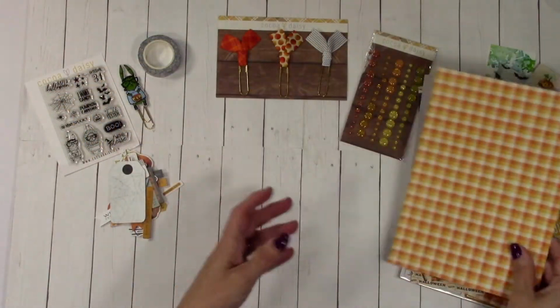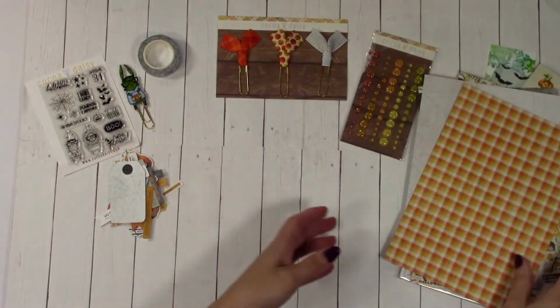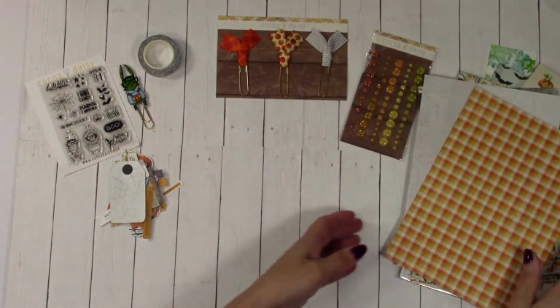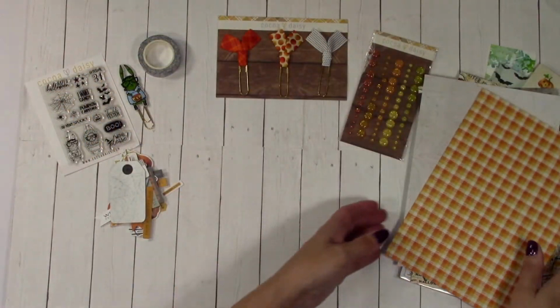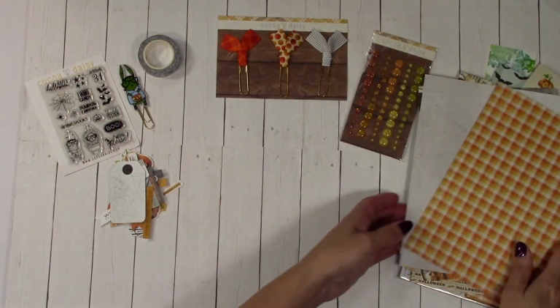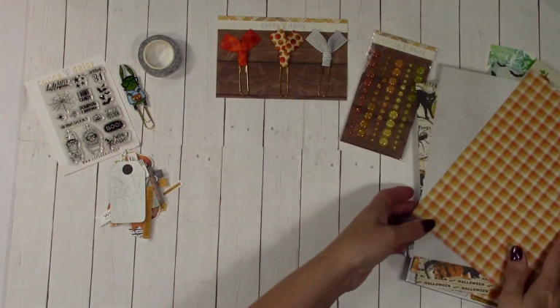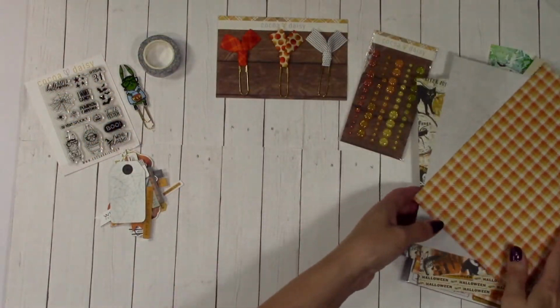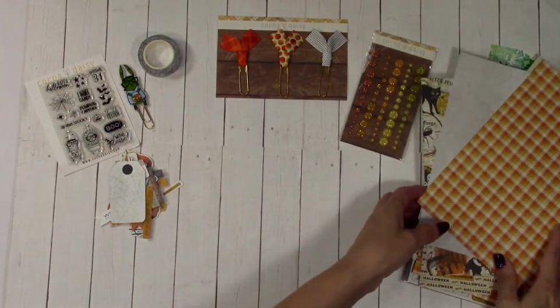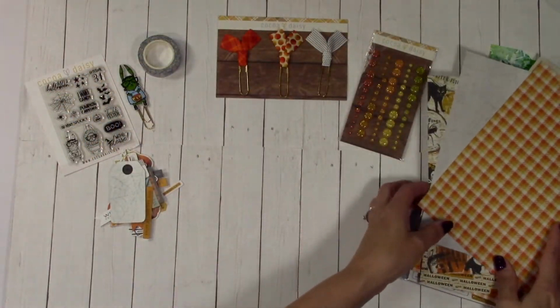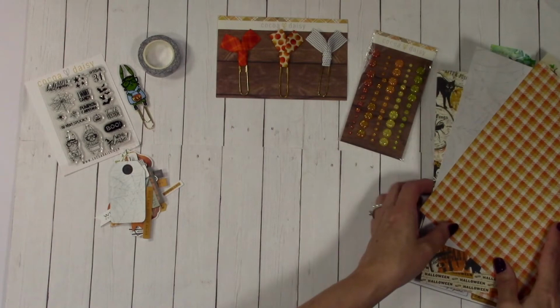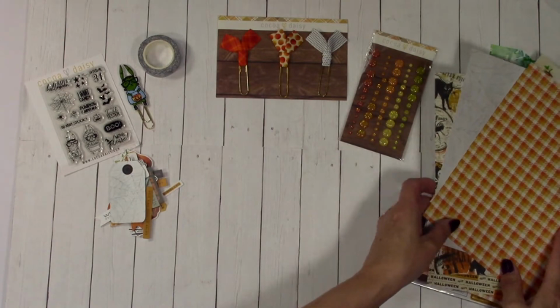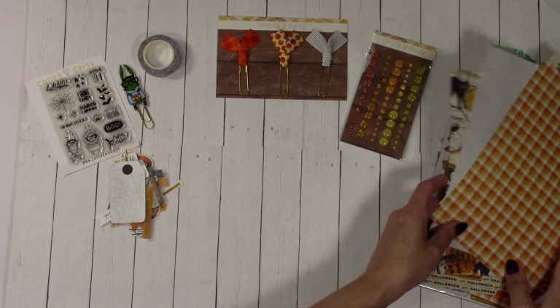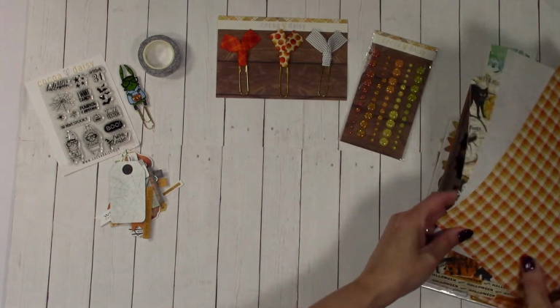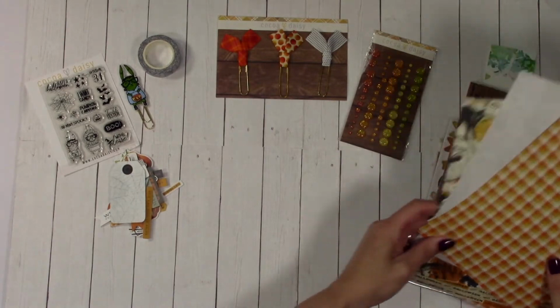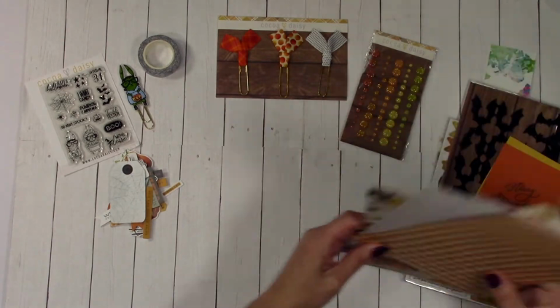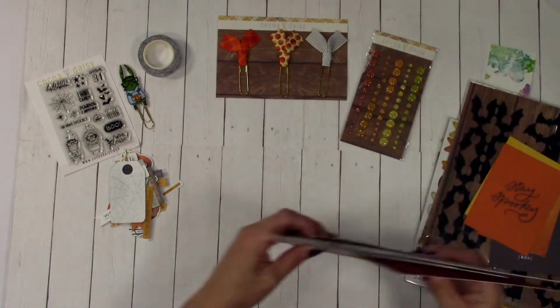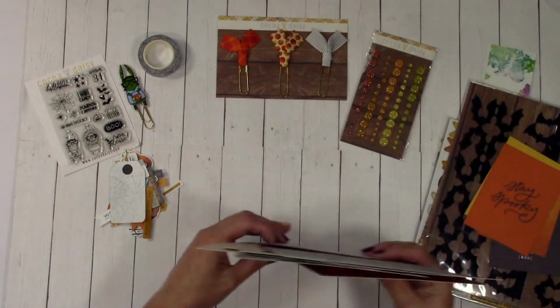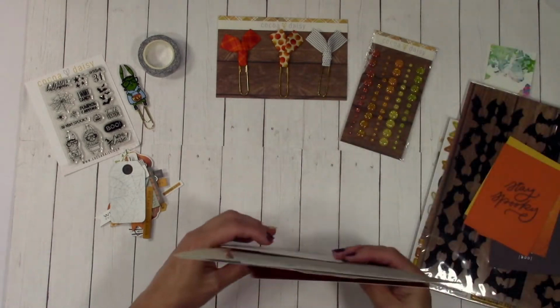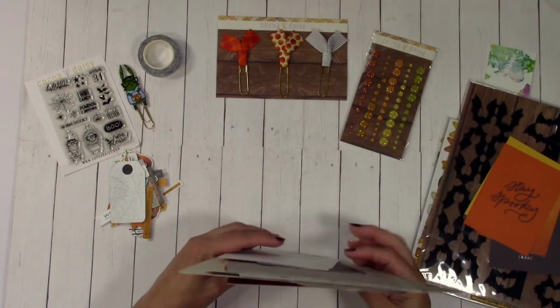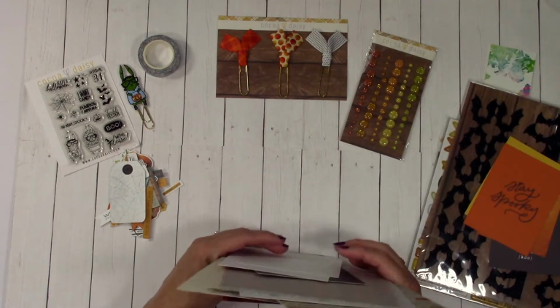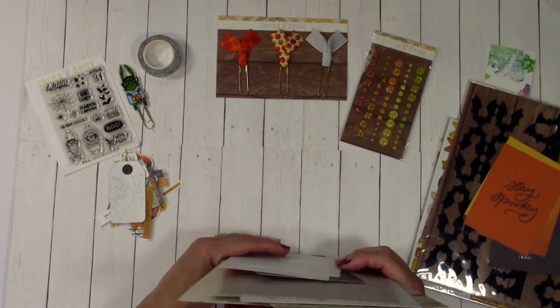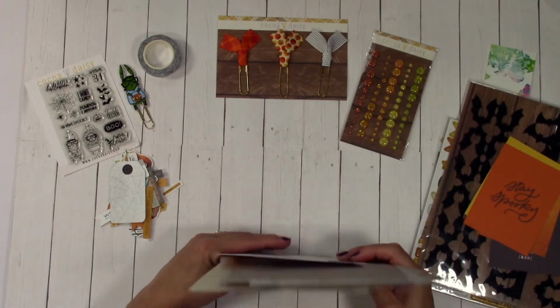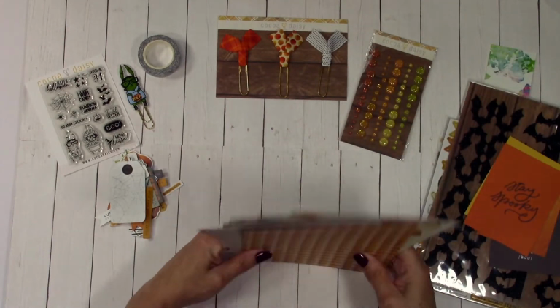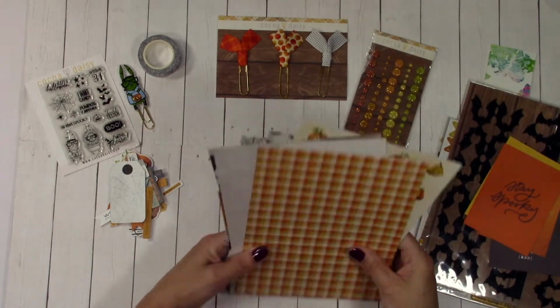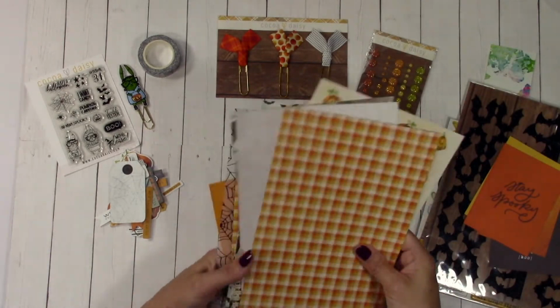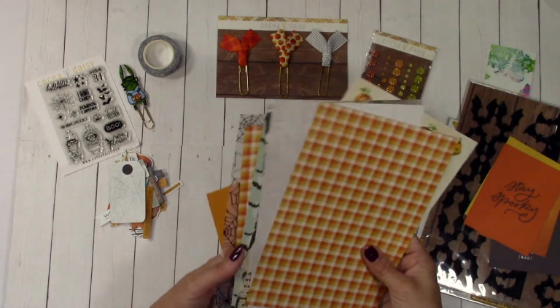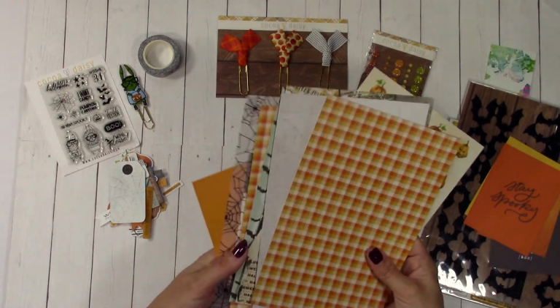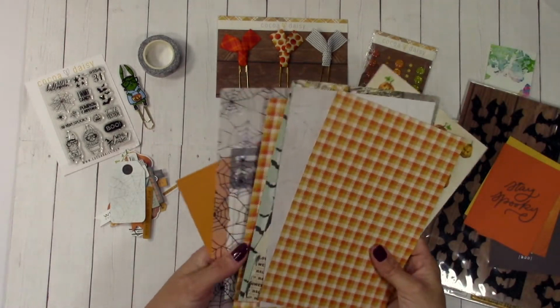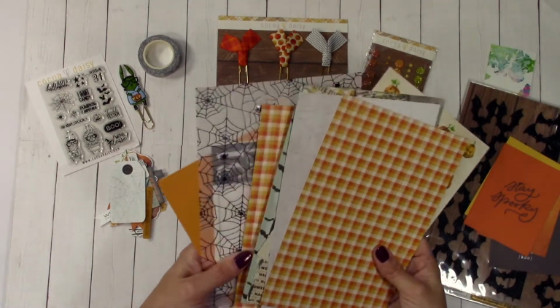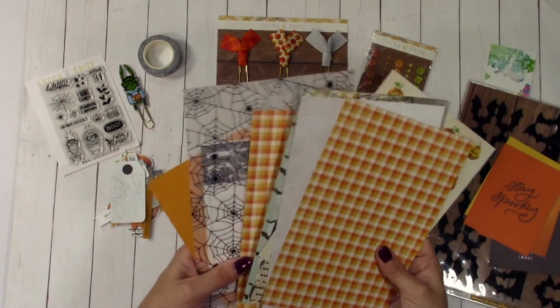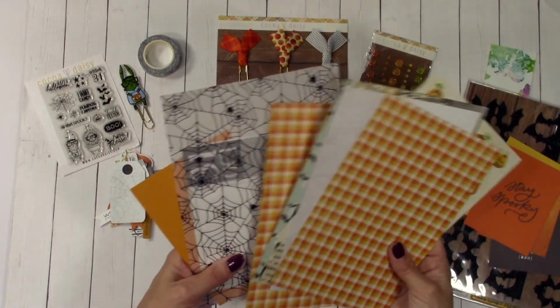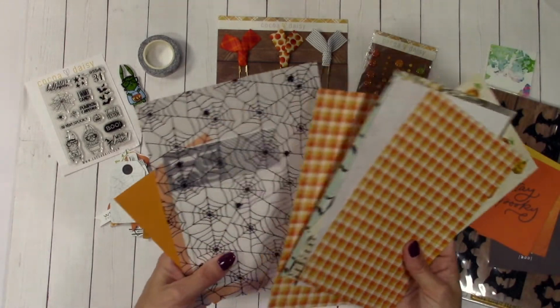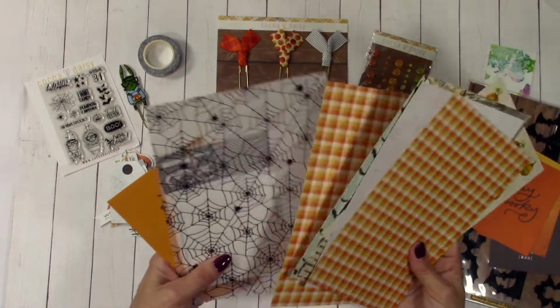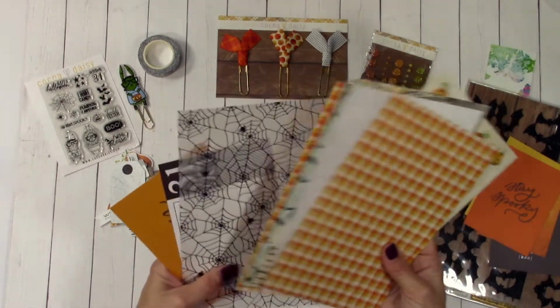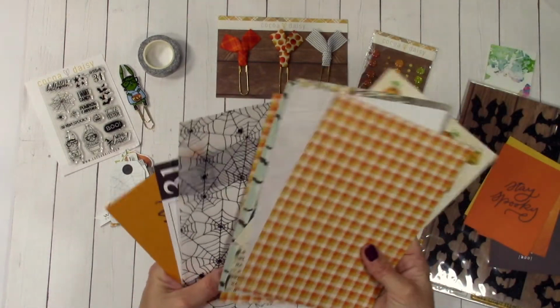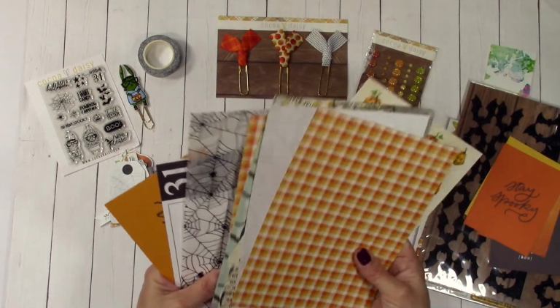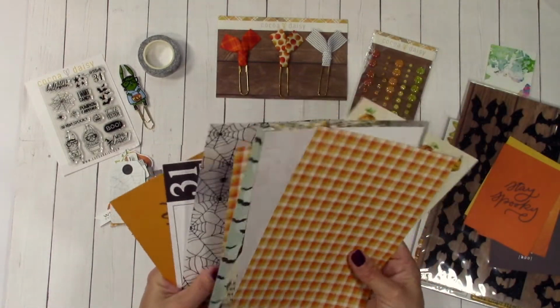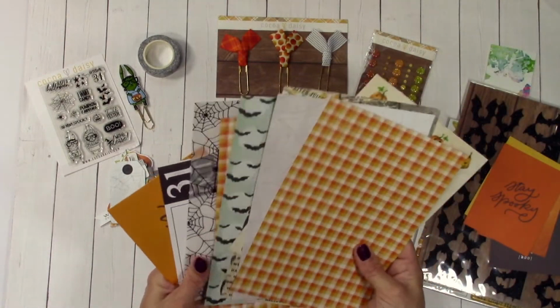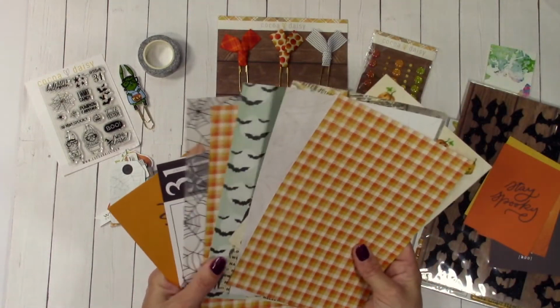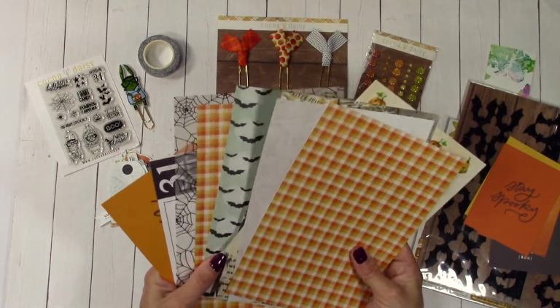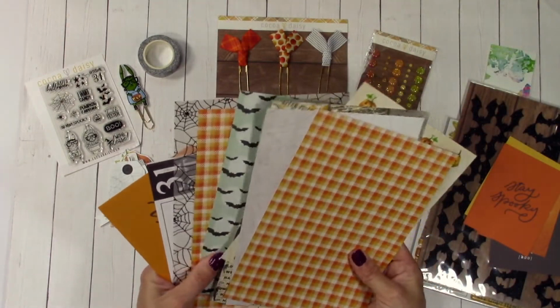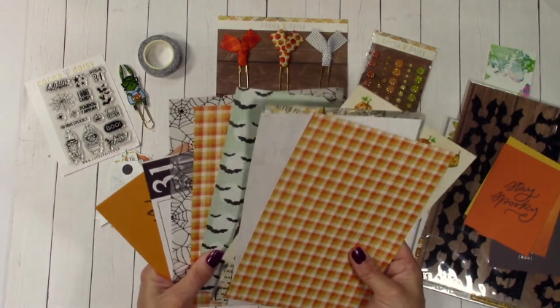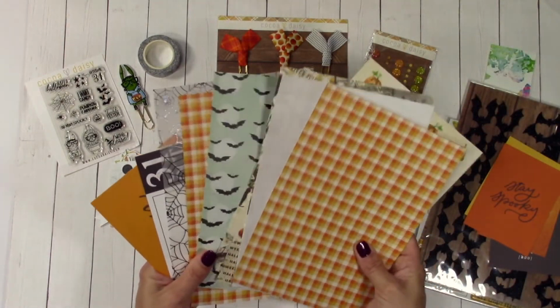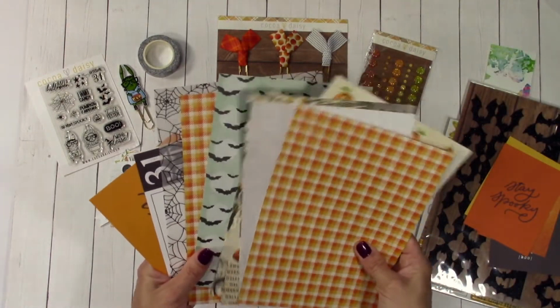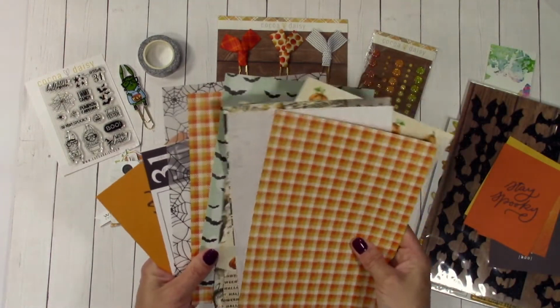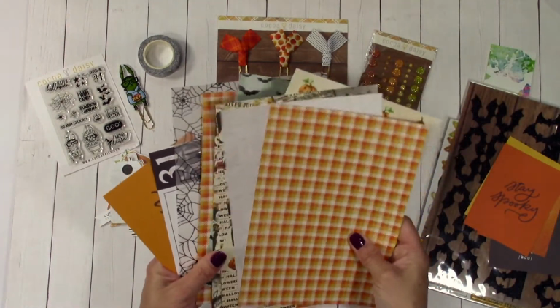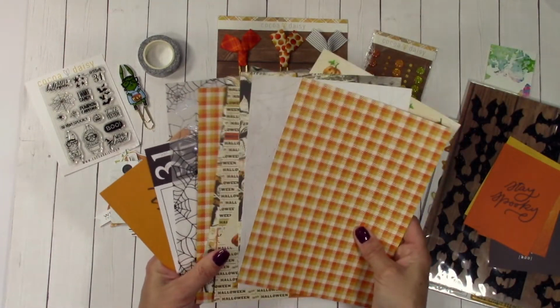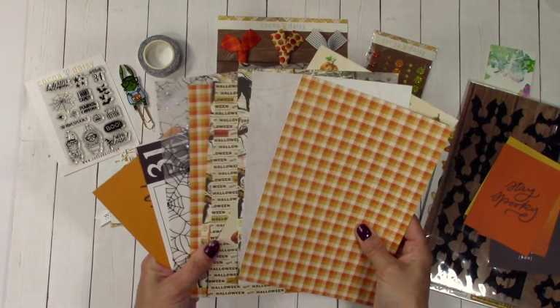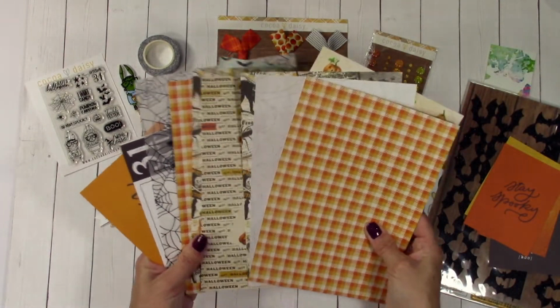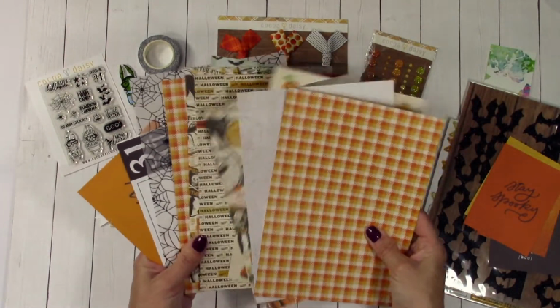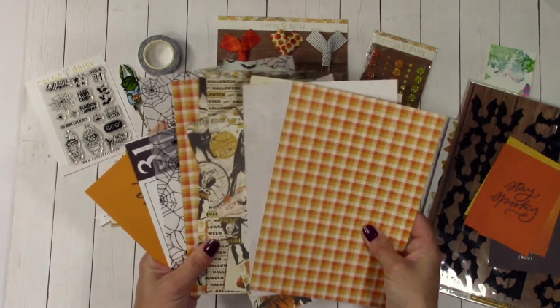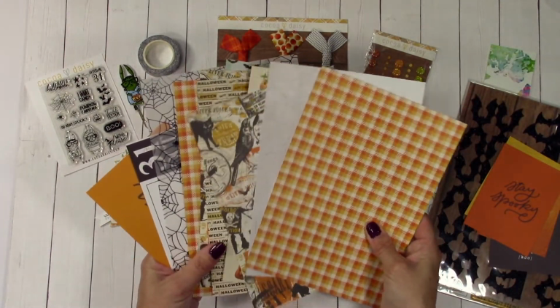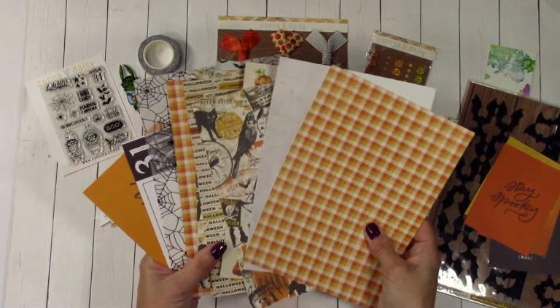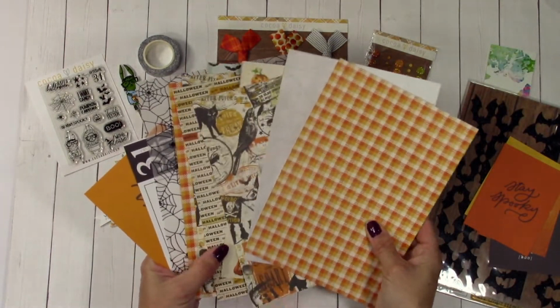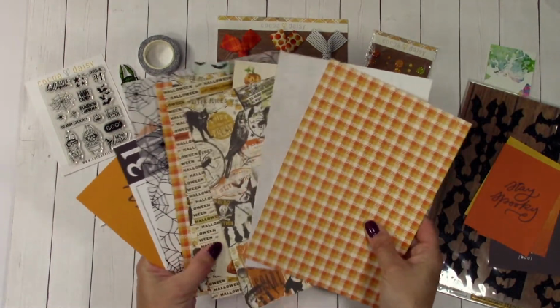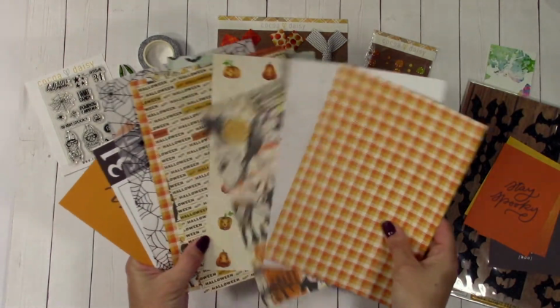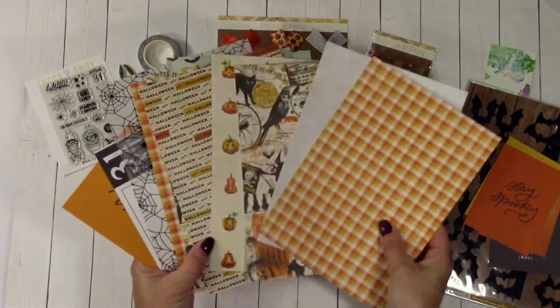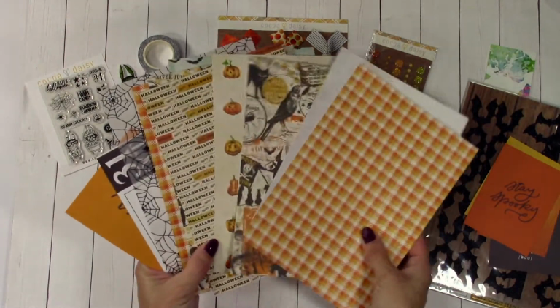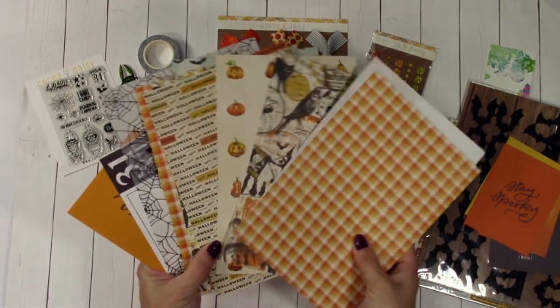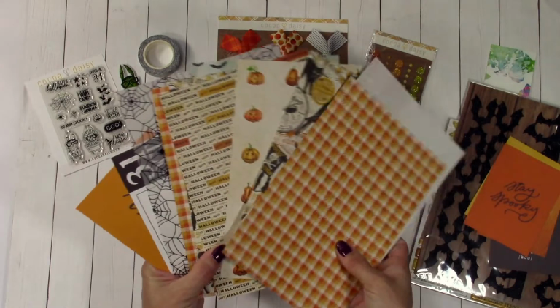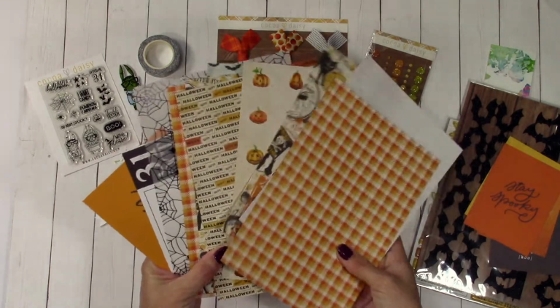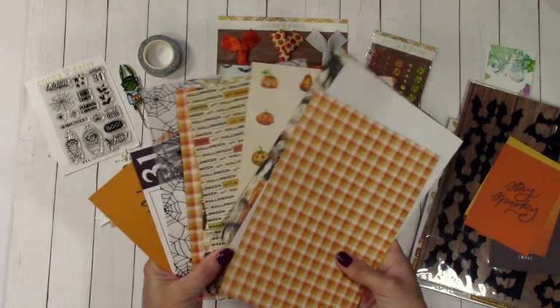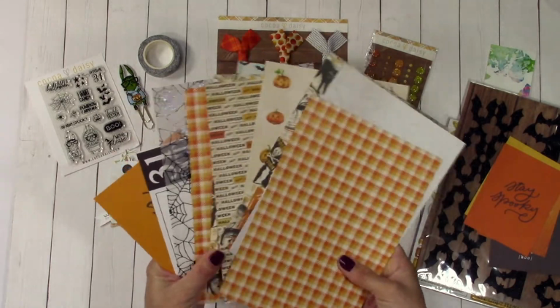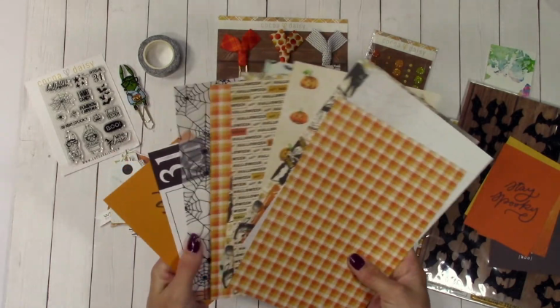And that is everything that came in the Halloween kit. I'm so excited to start playing and getting everything ready.